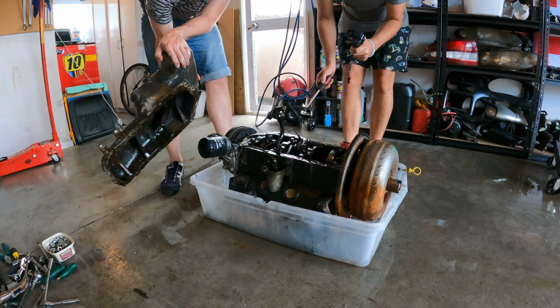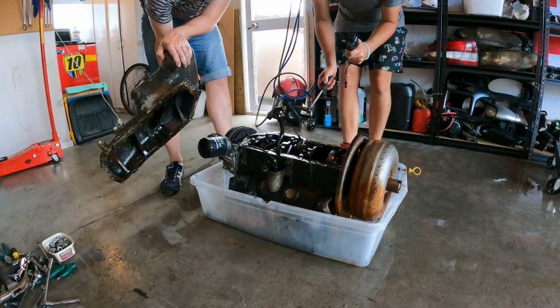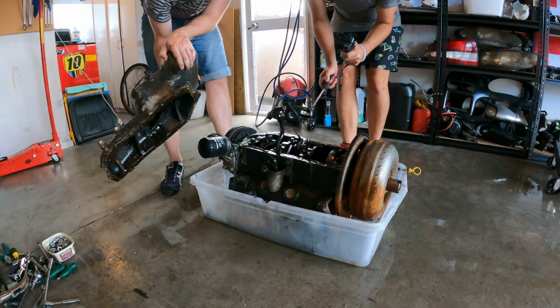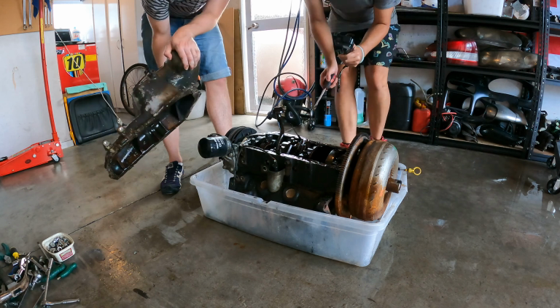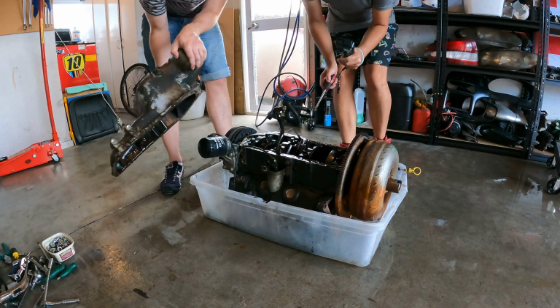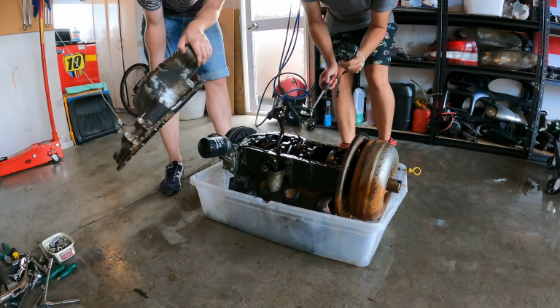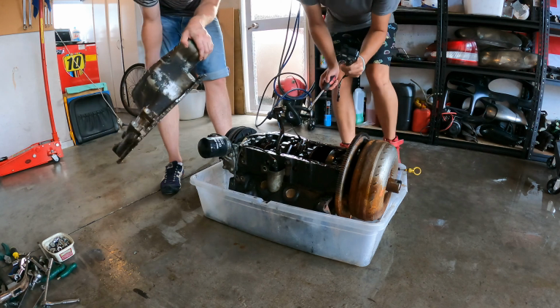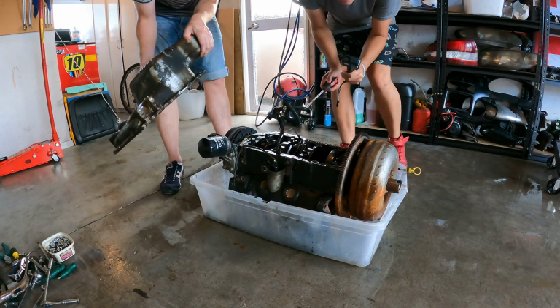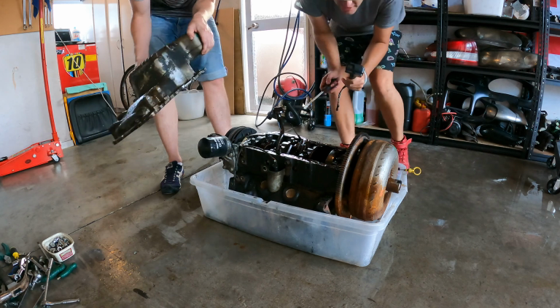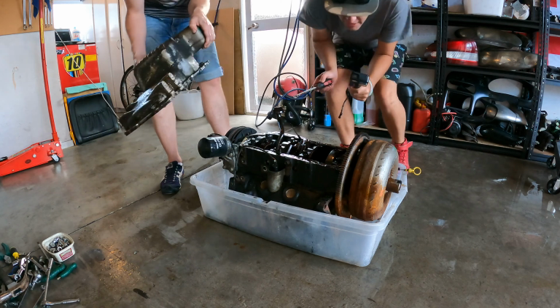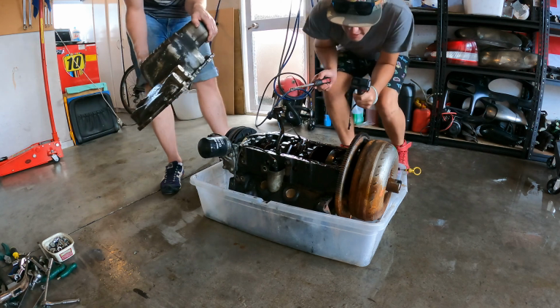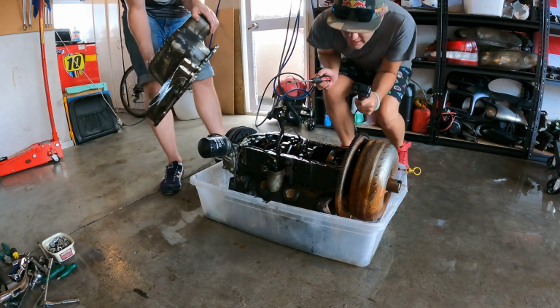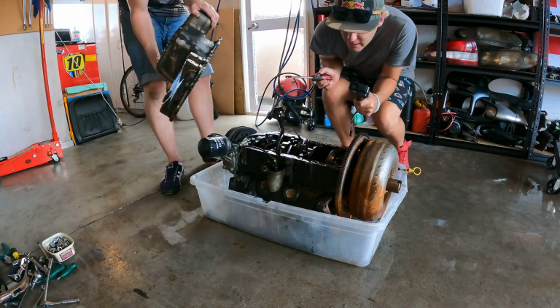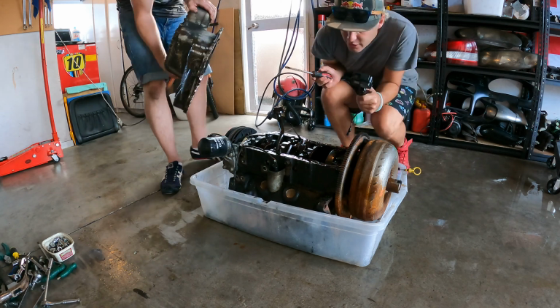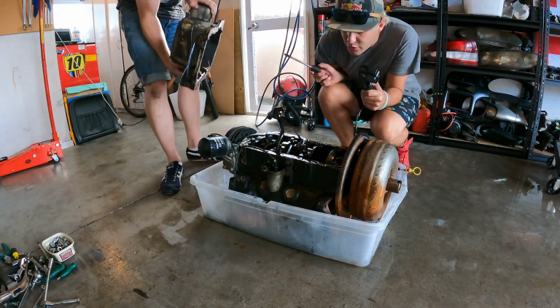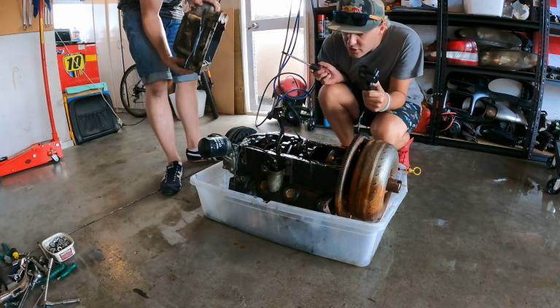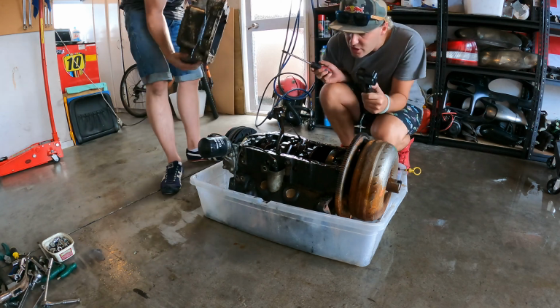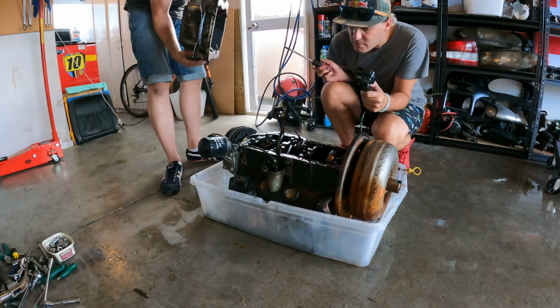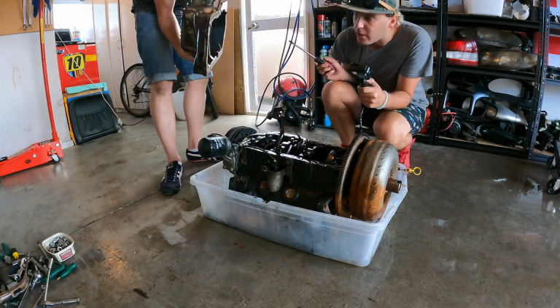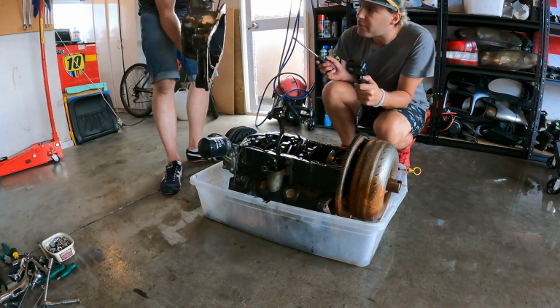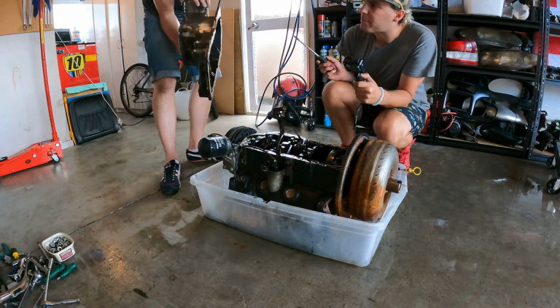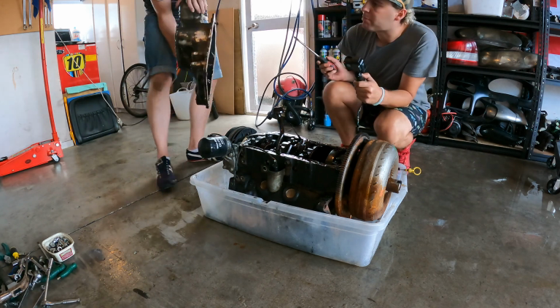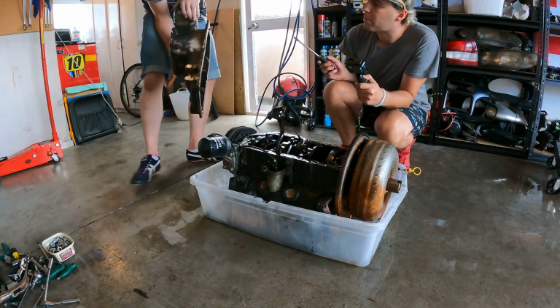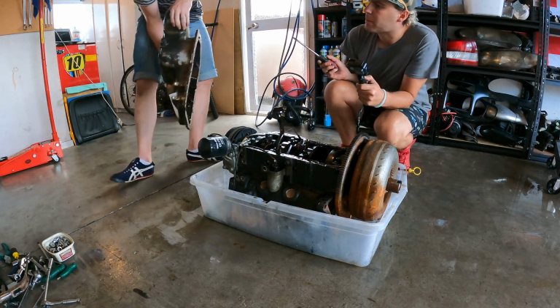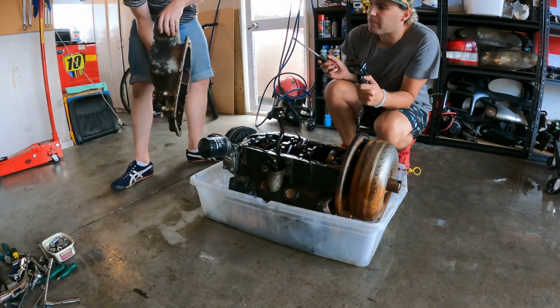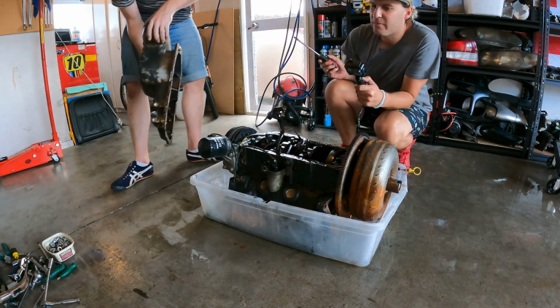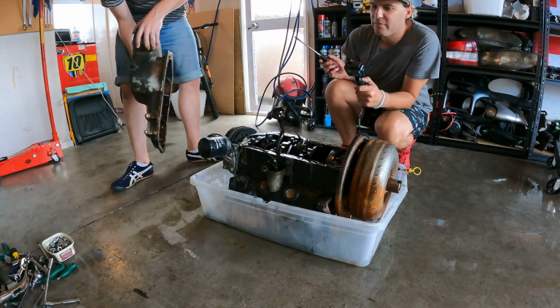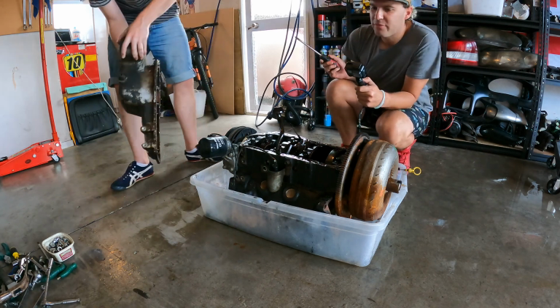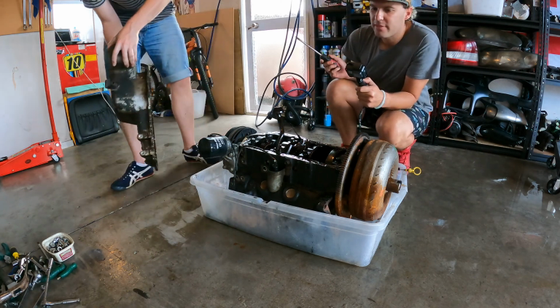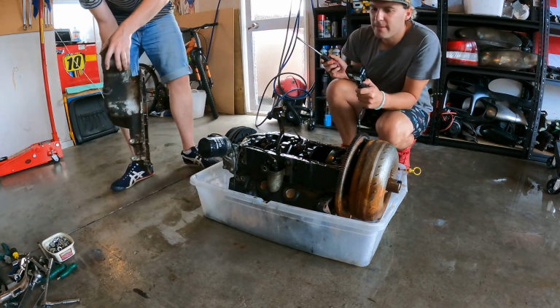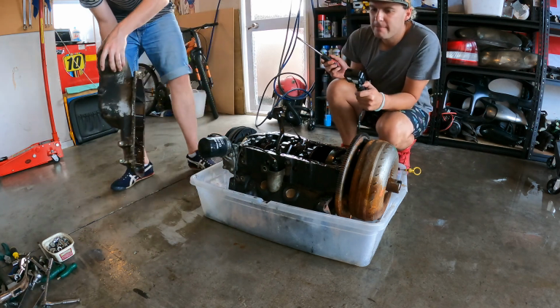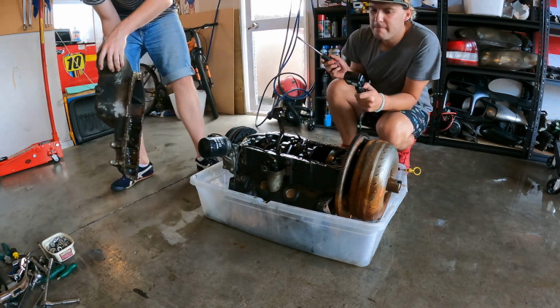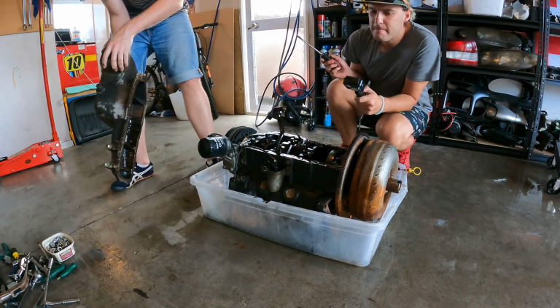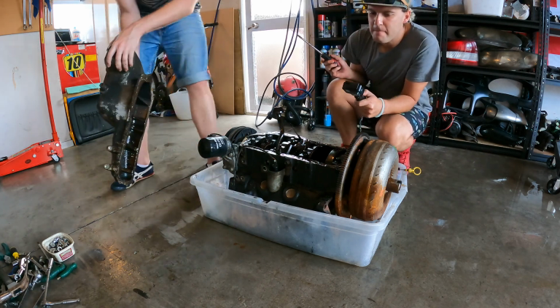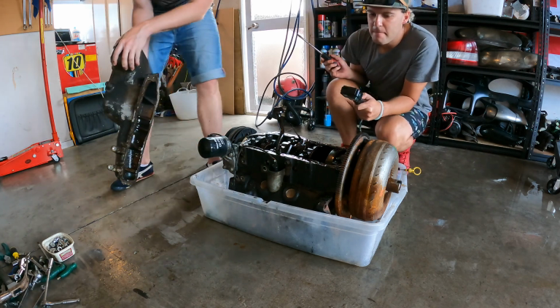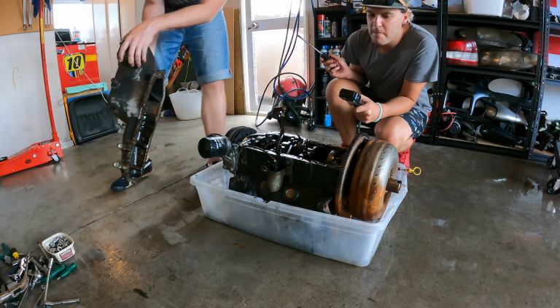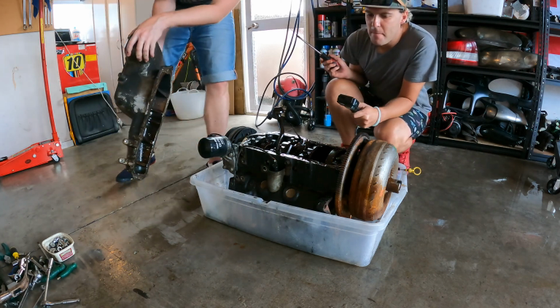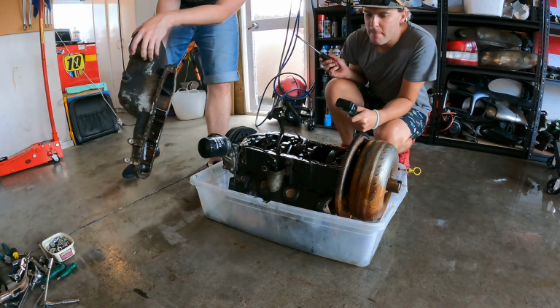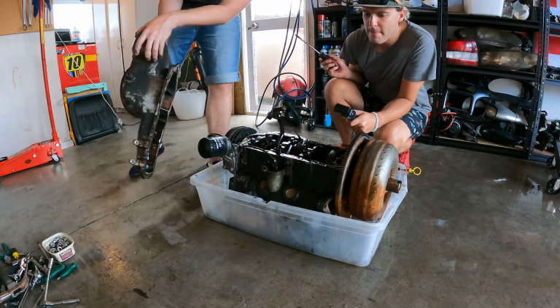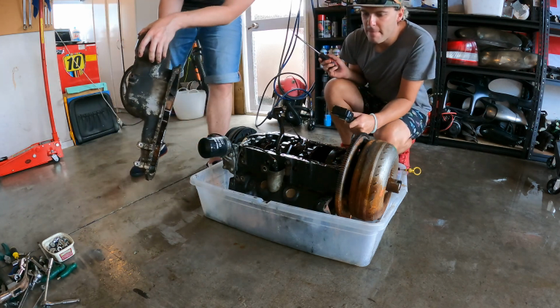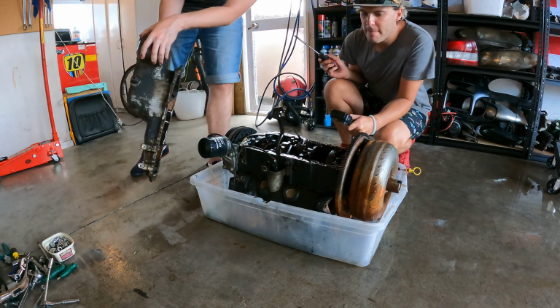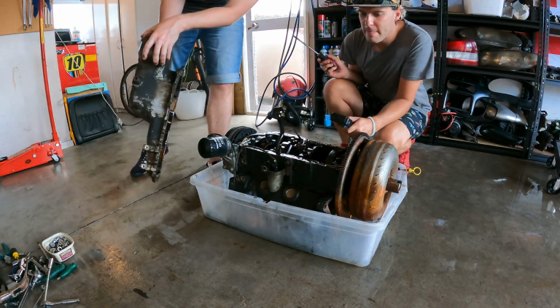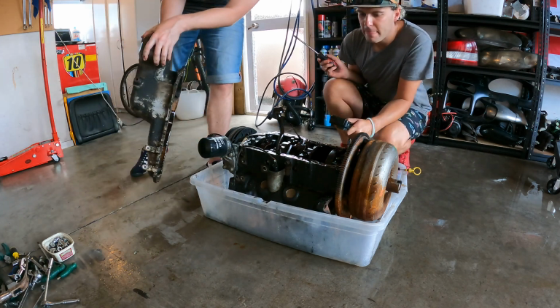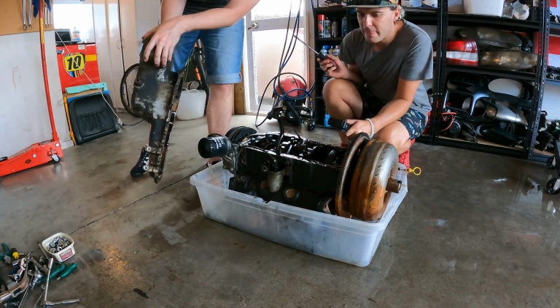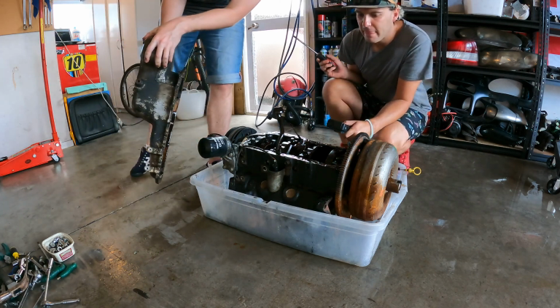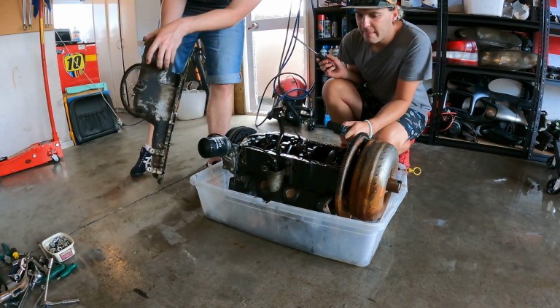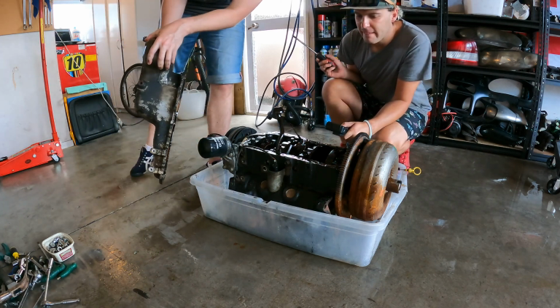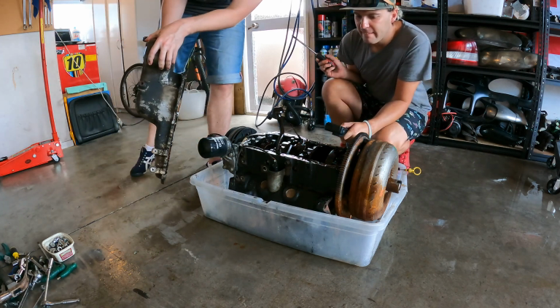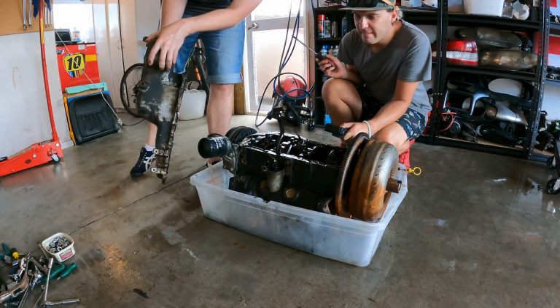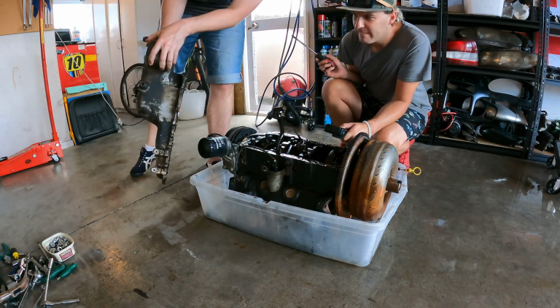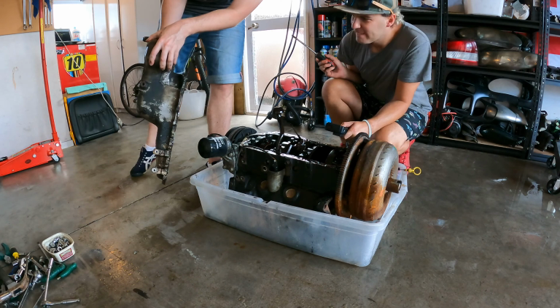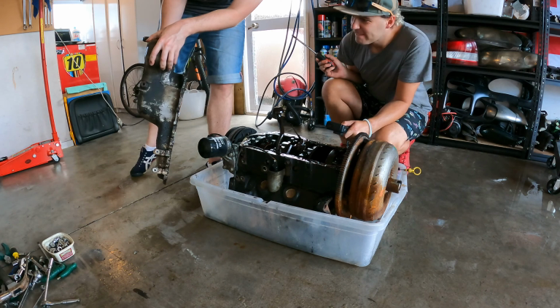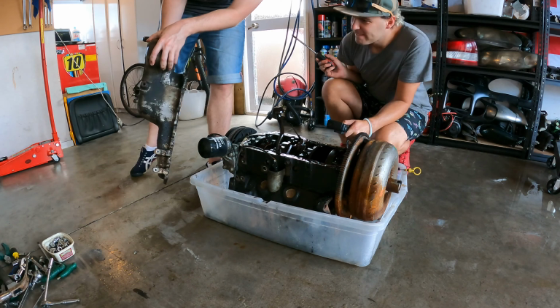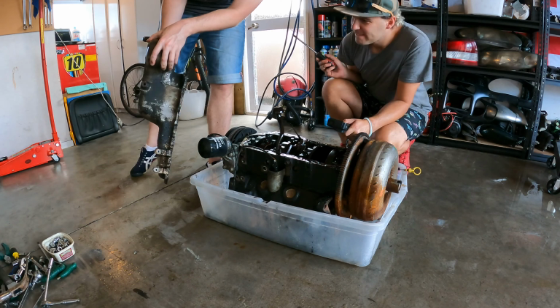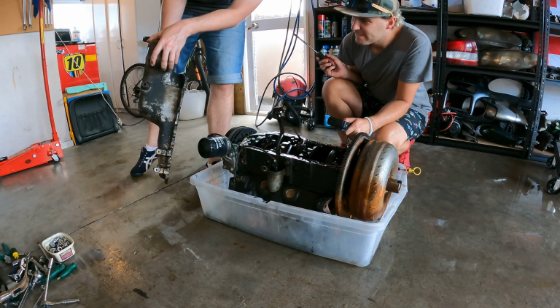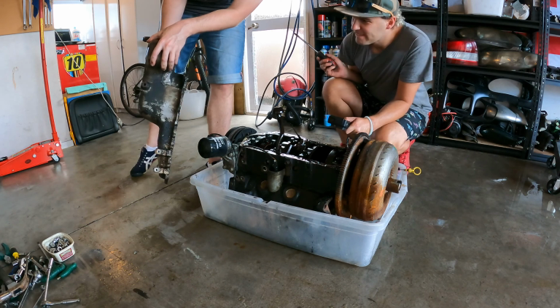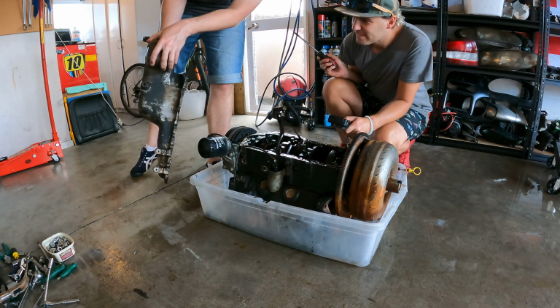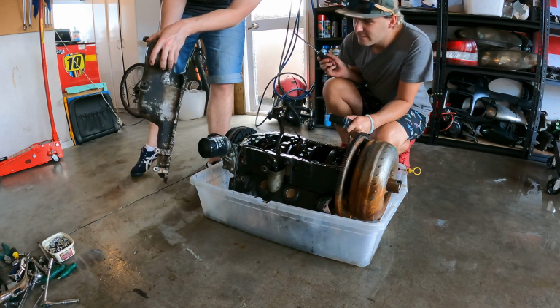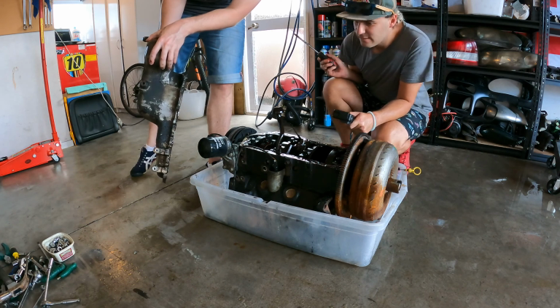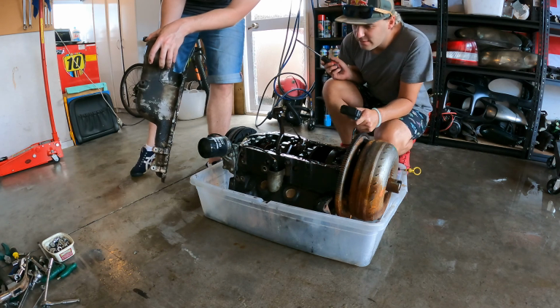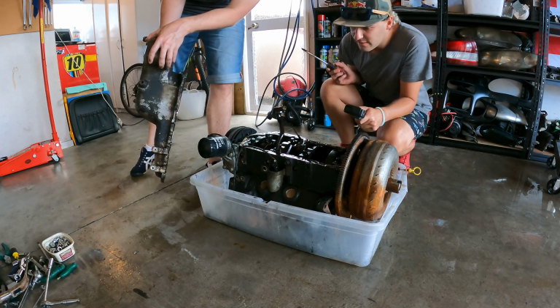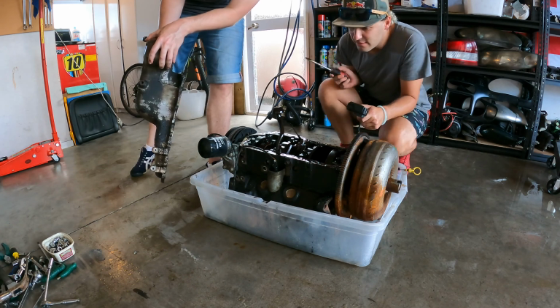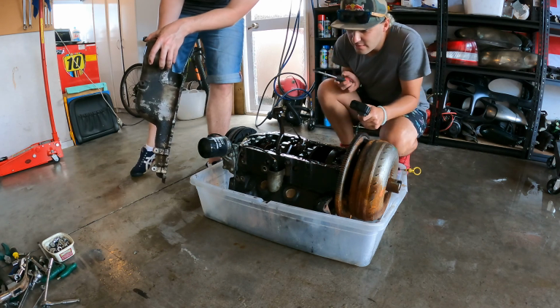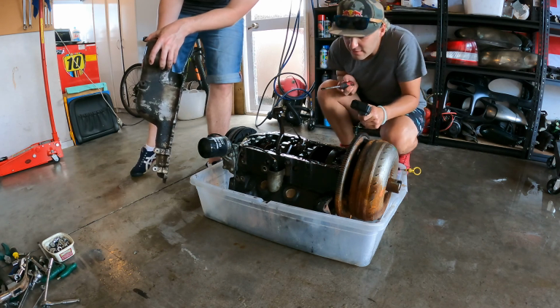Hey, hey, can you spot the problem? Oh. Oh wow, okay.